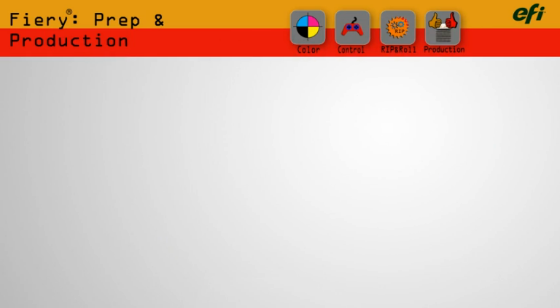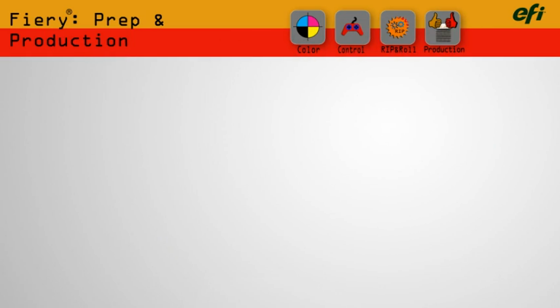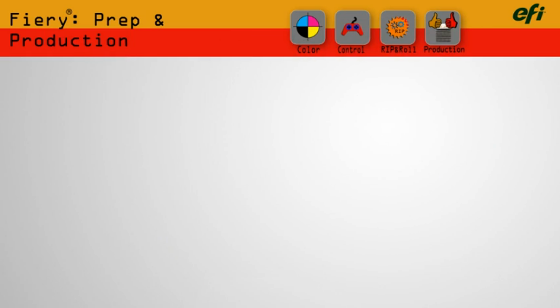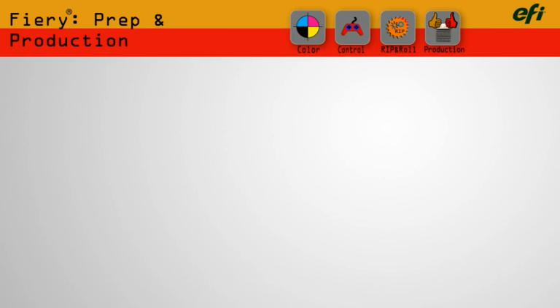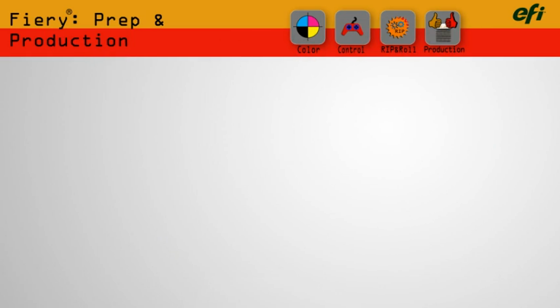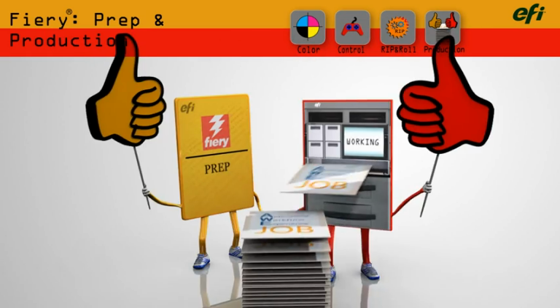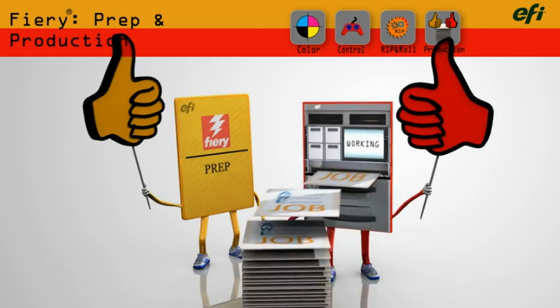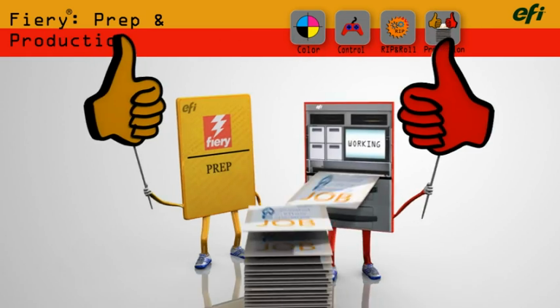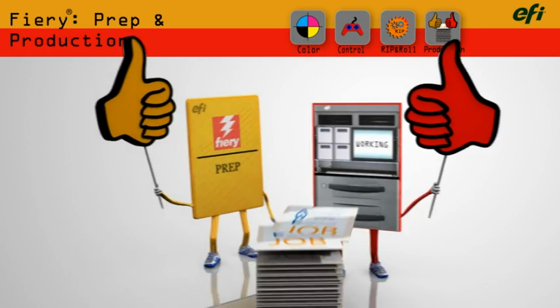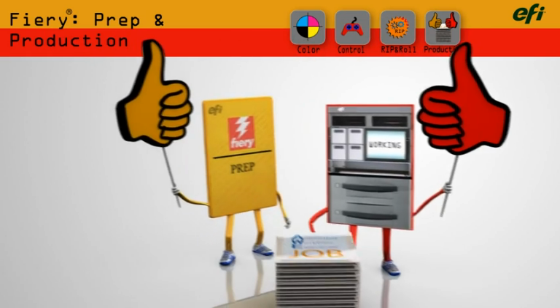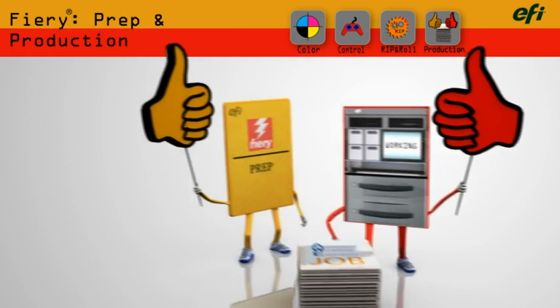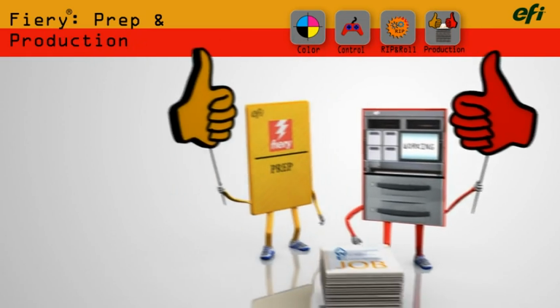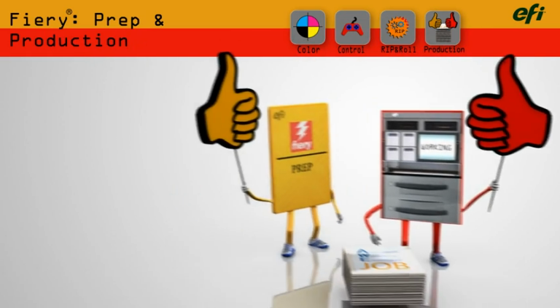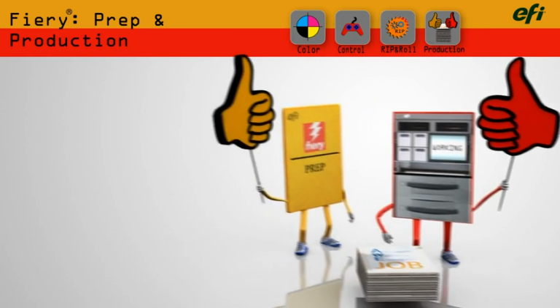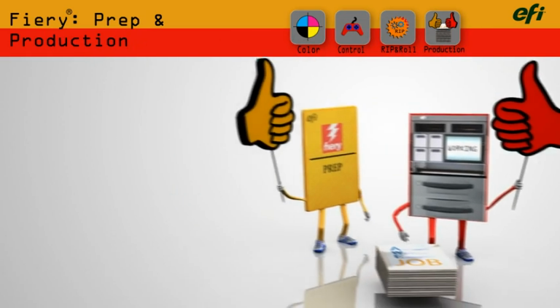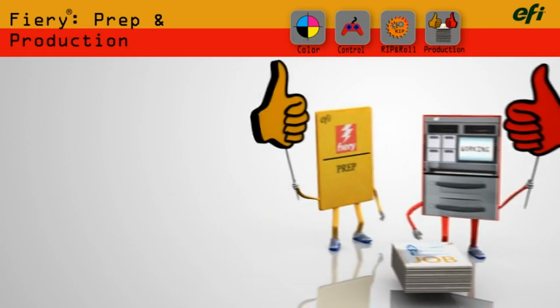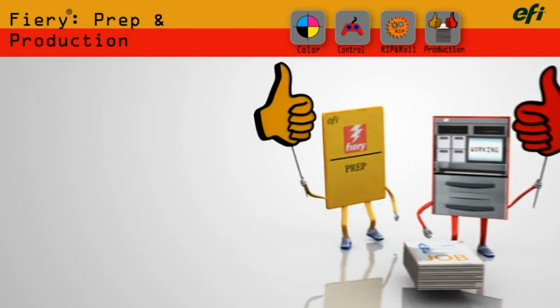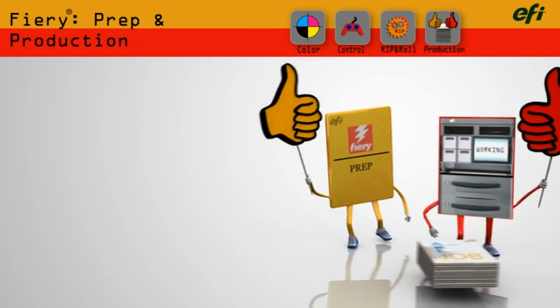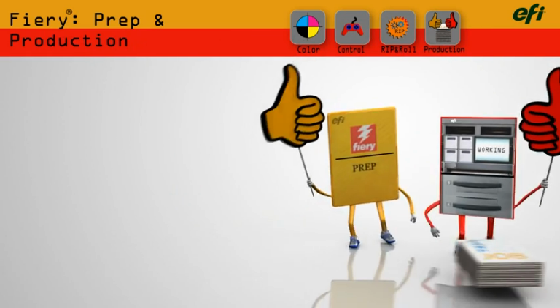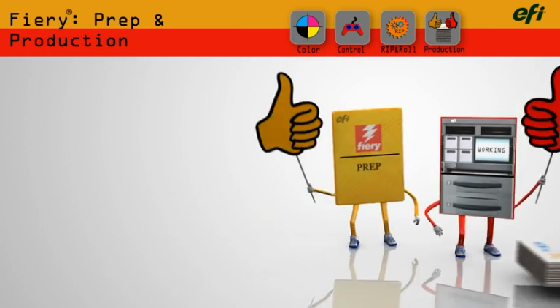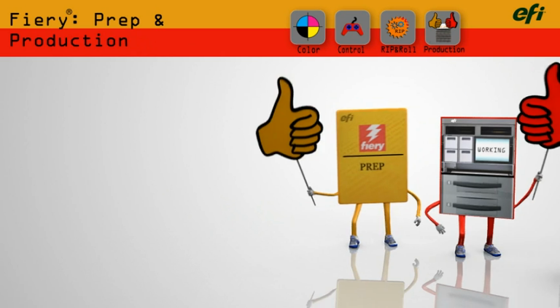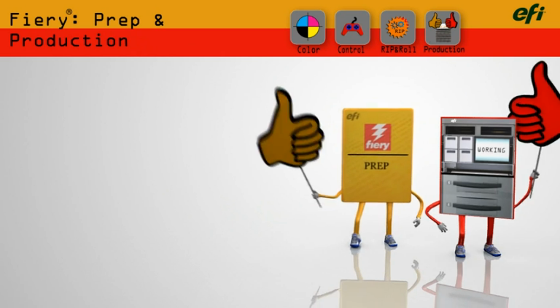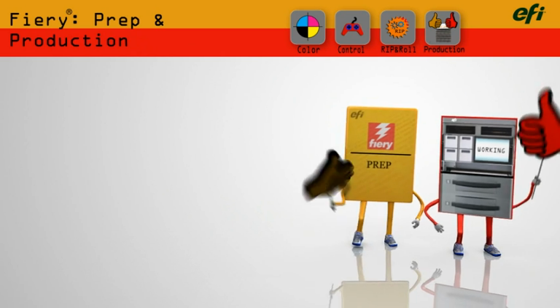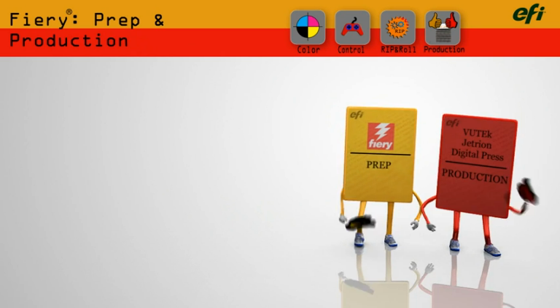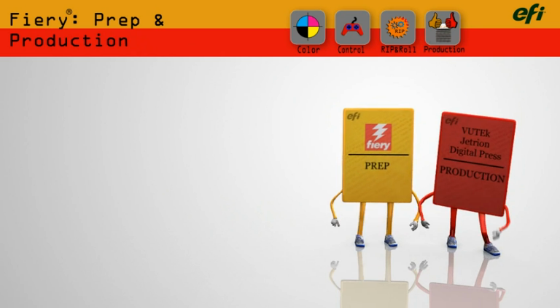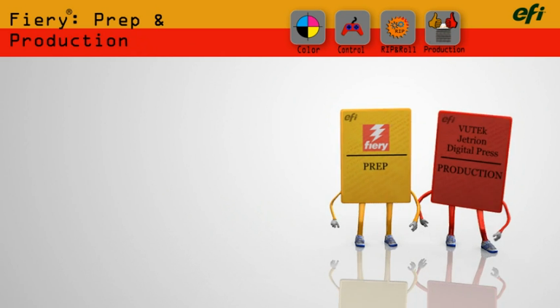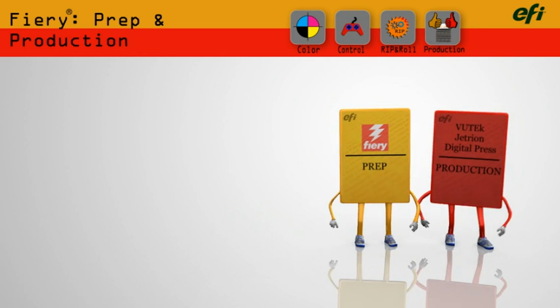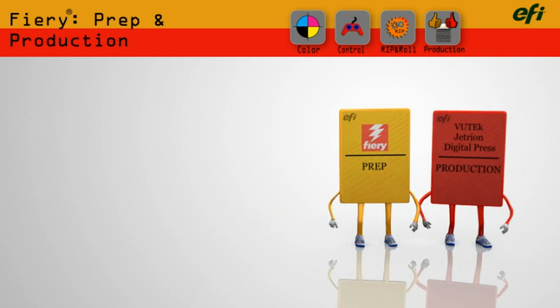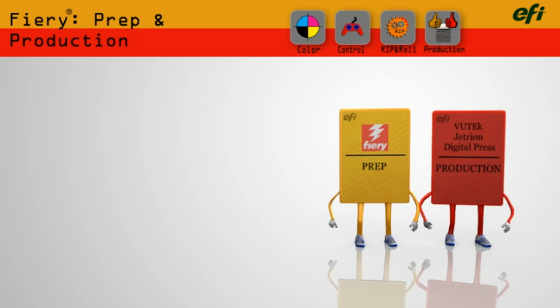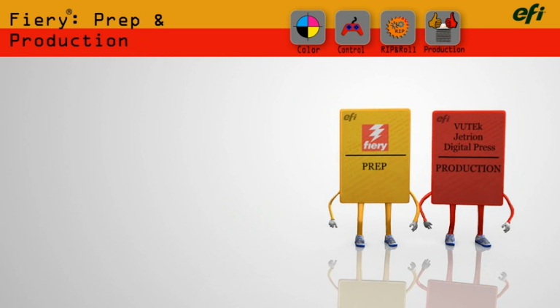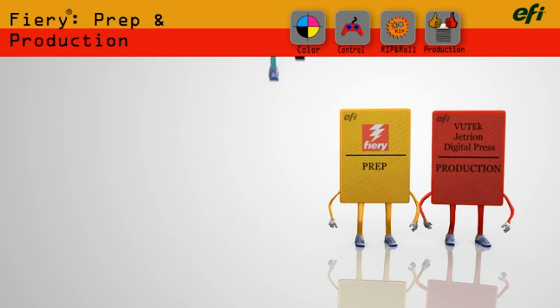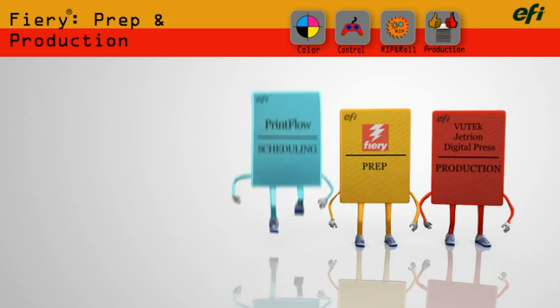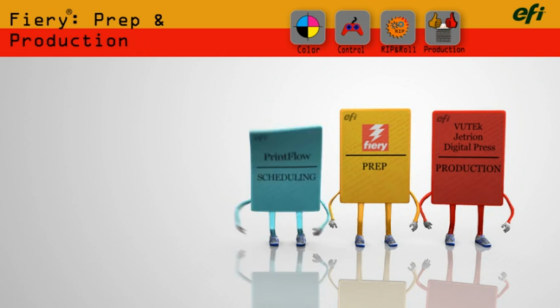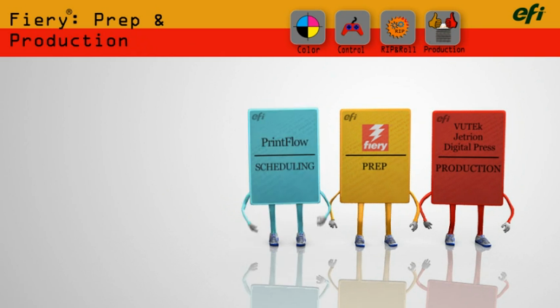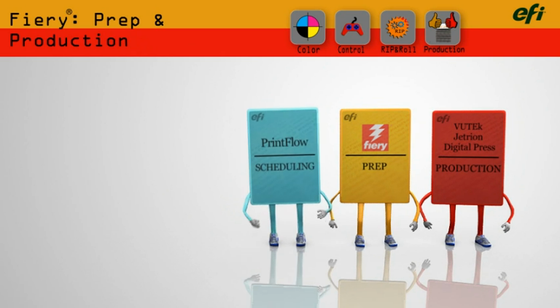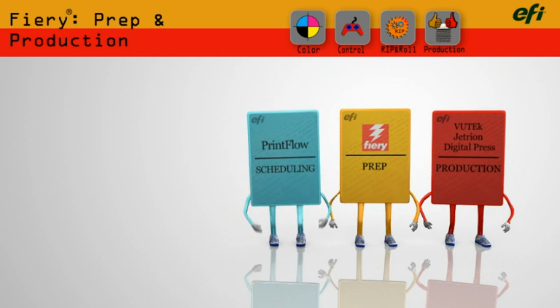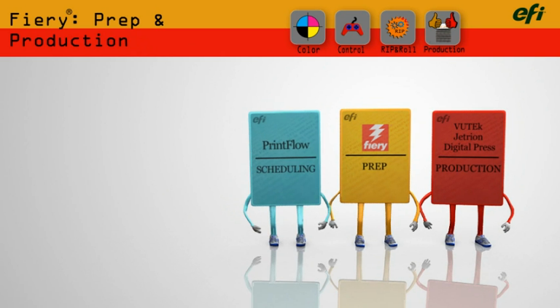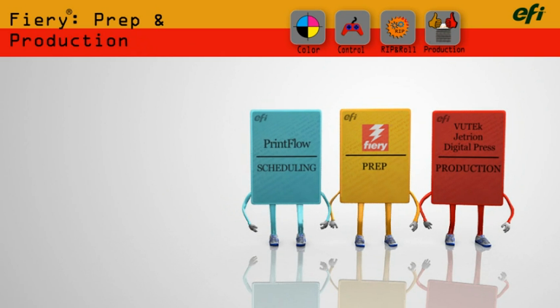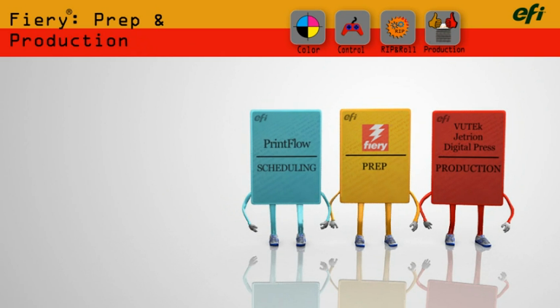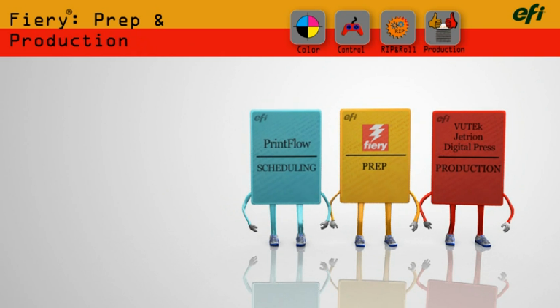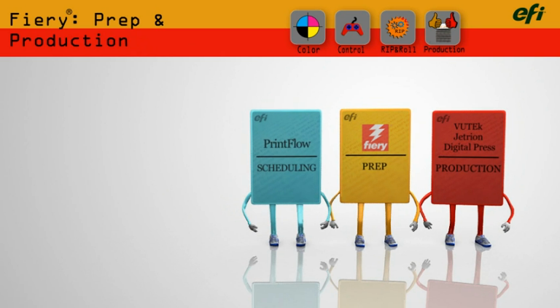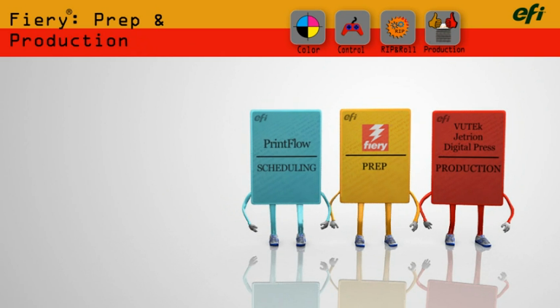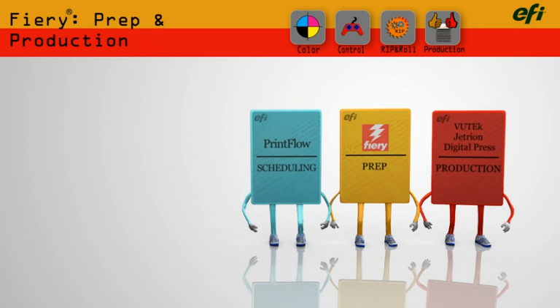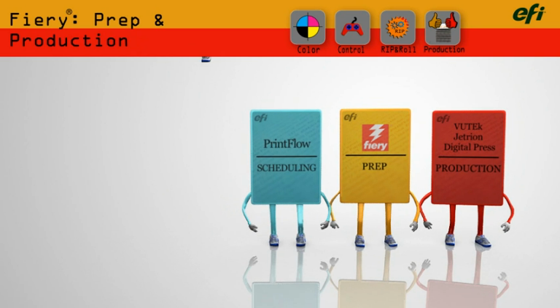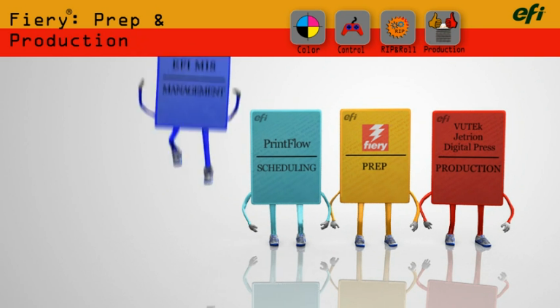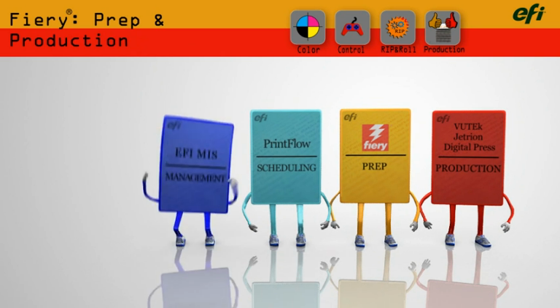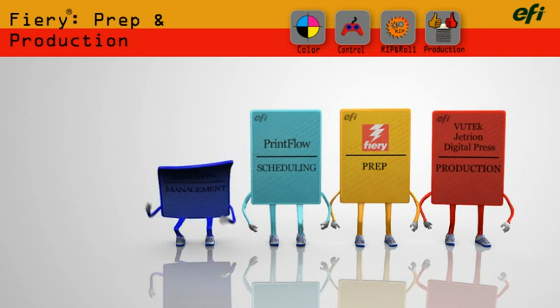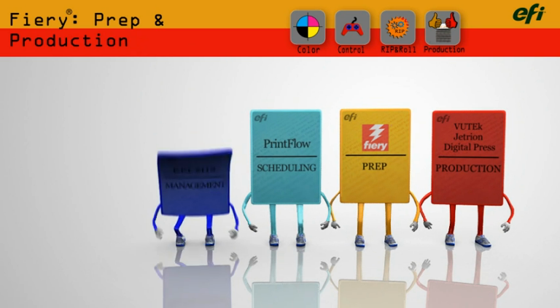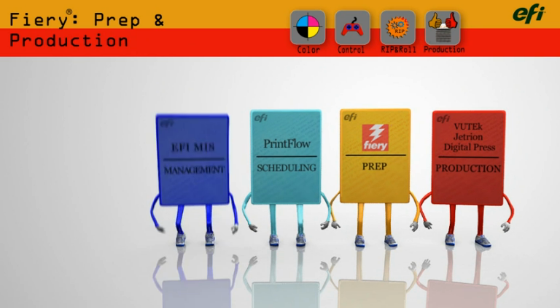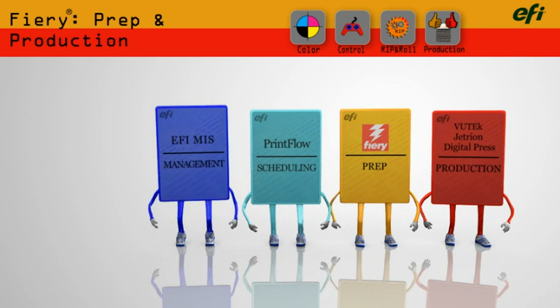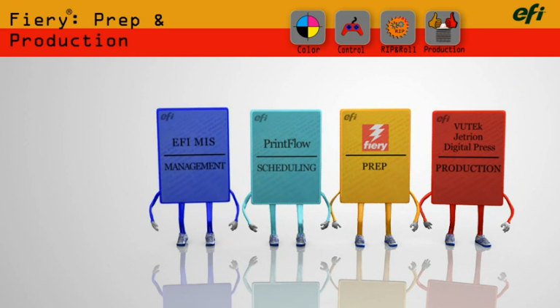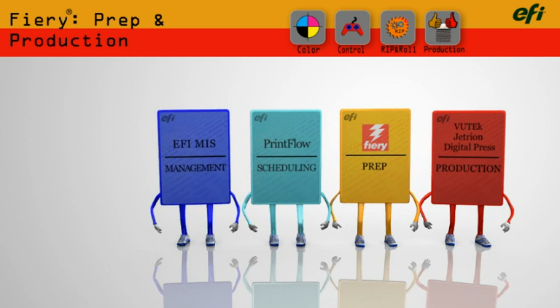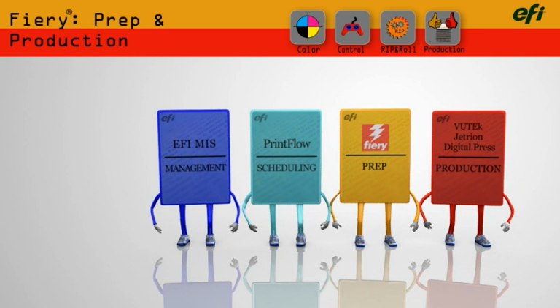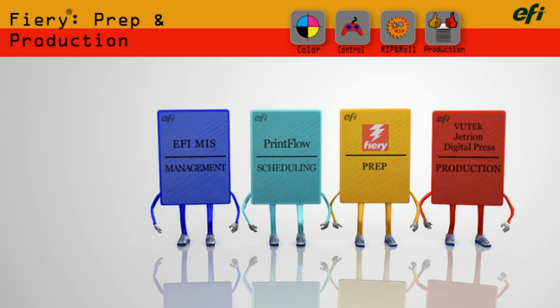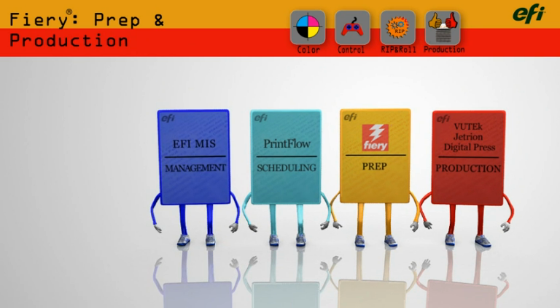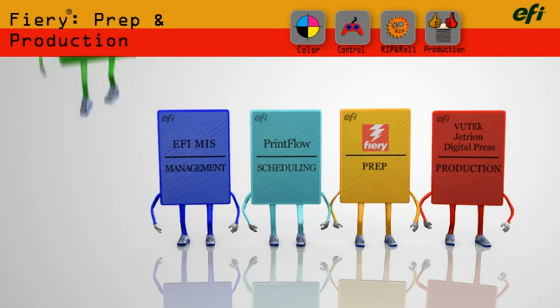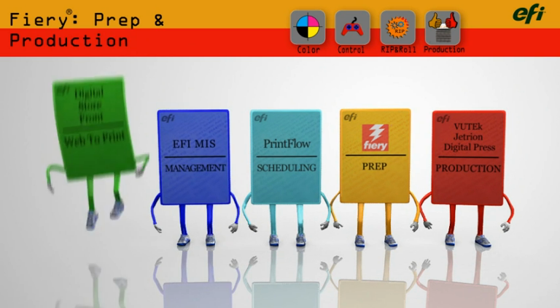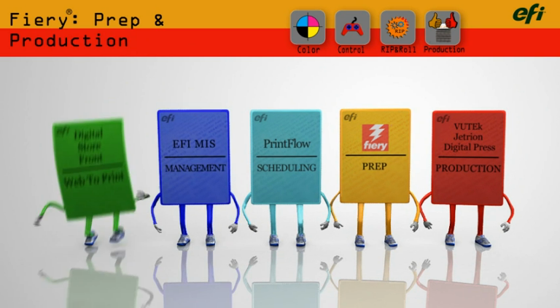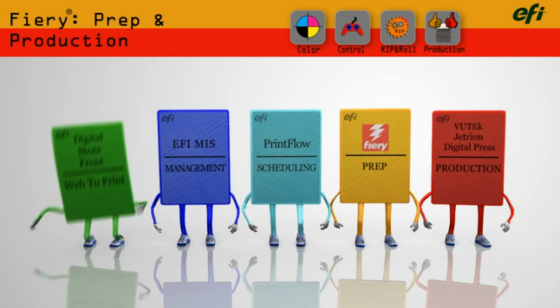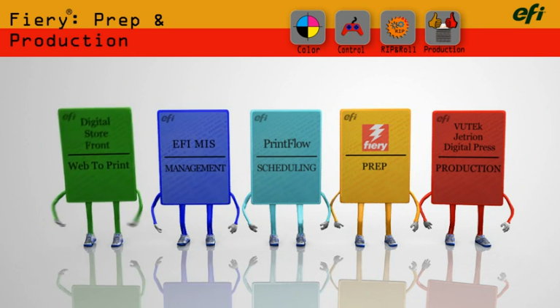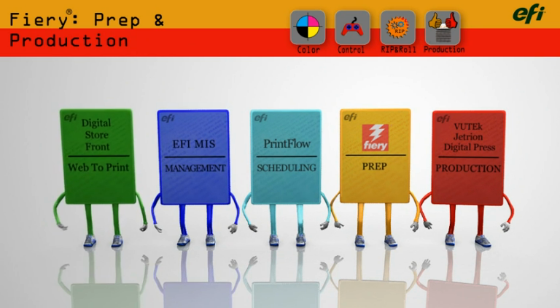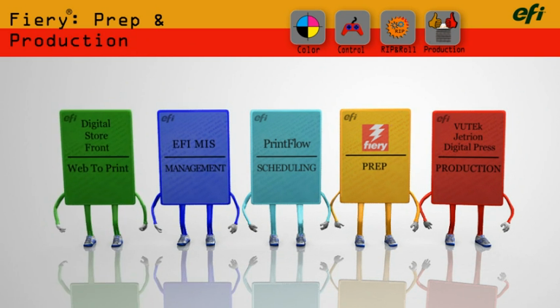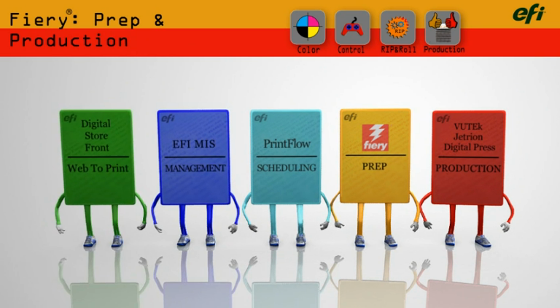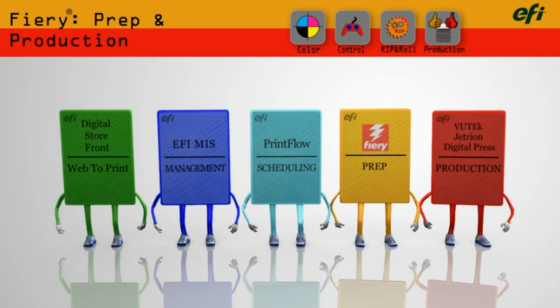The Fiery reports all this information immediately back to print flow, management, and digital storefront.